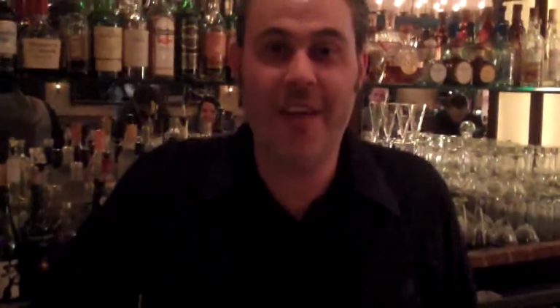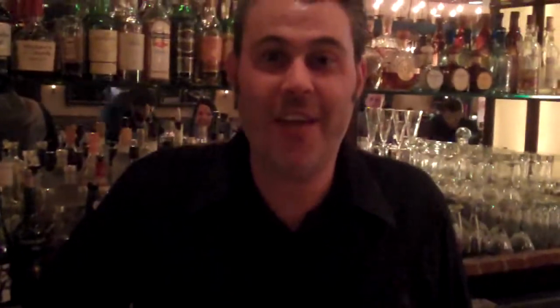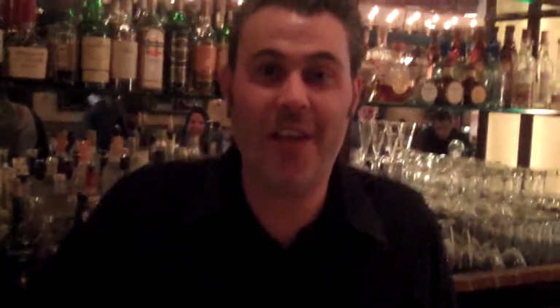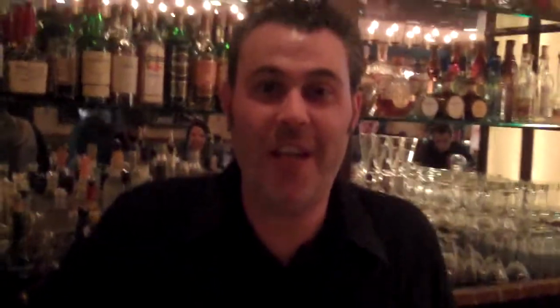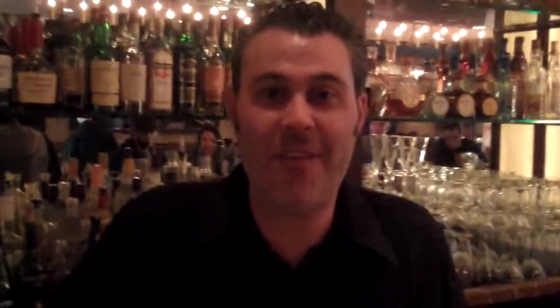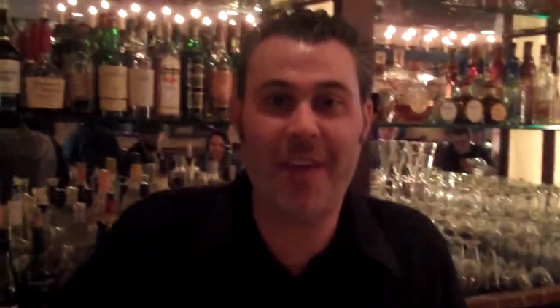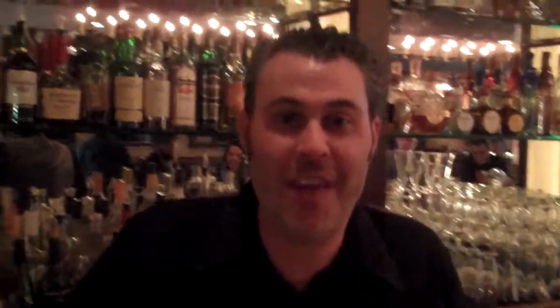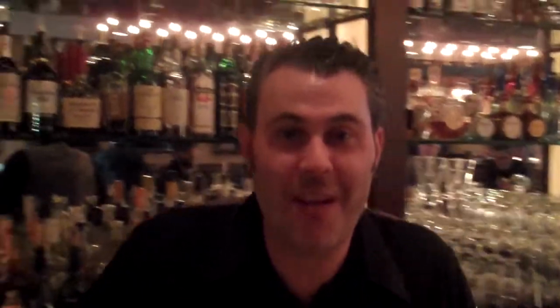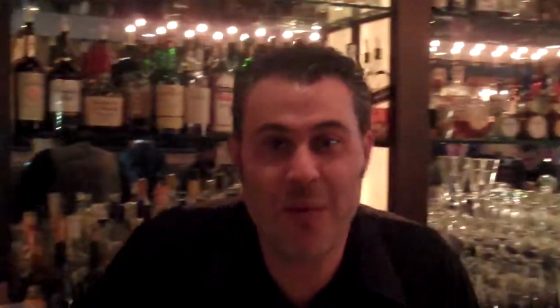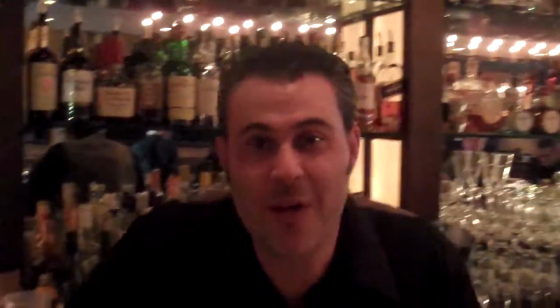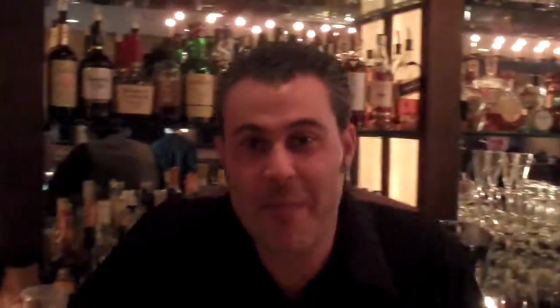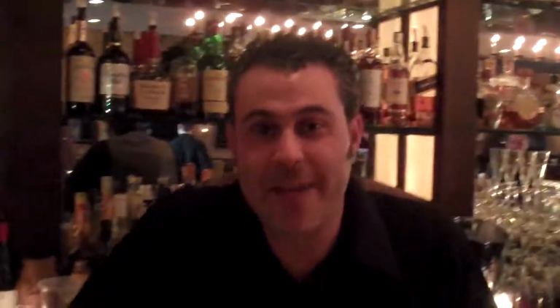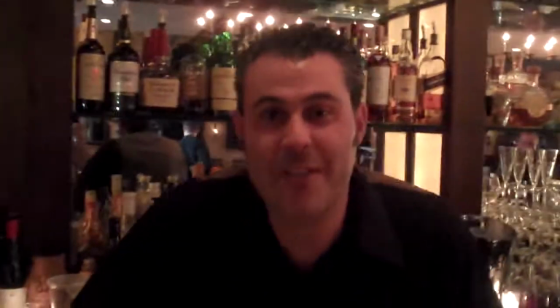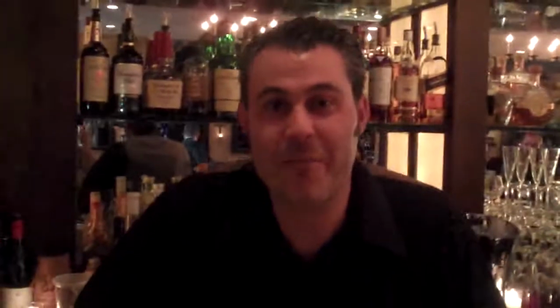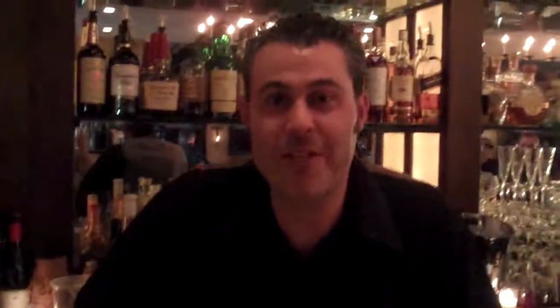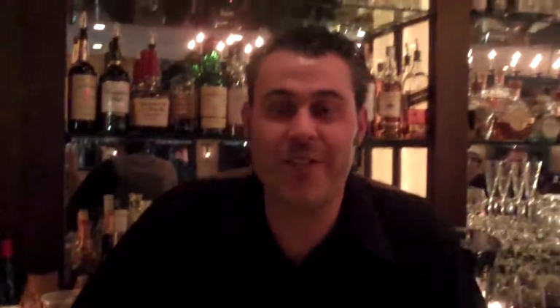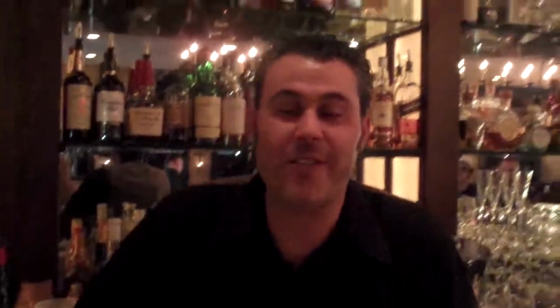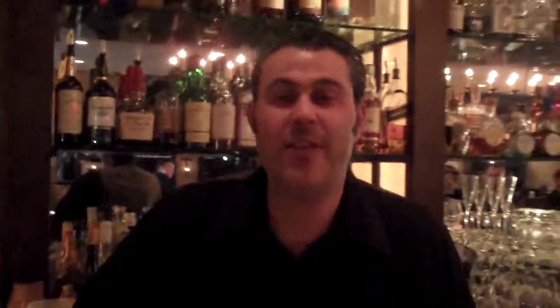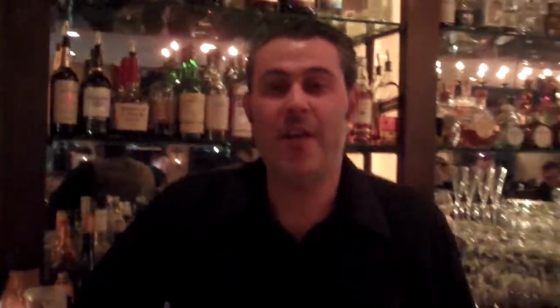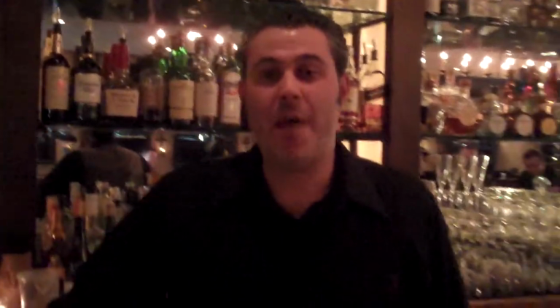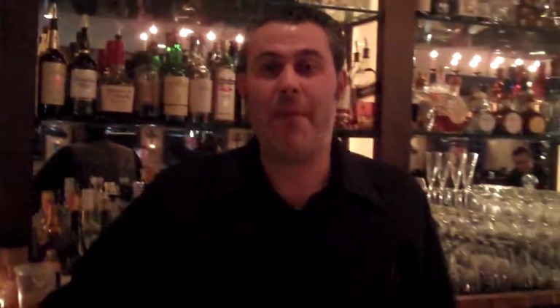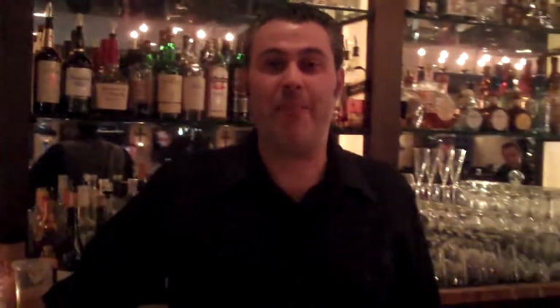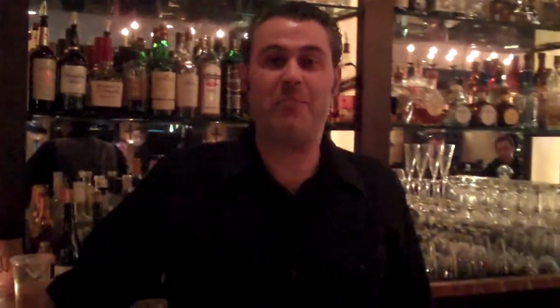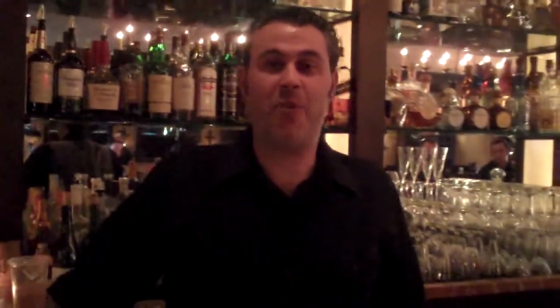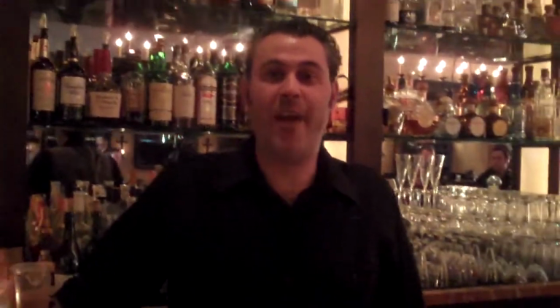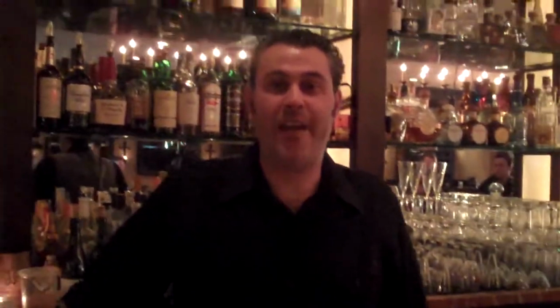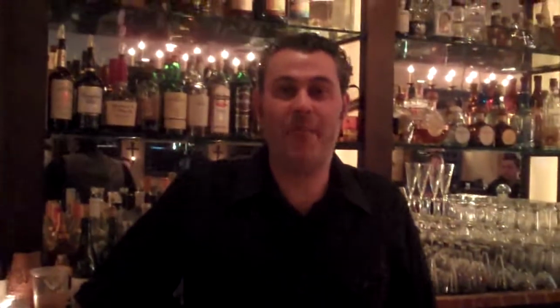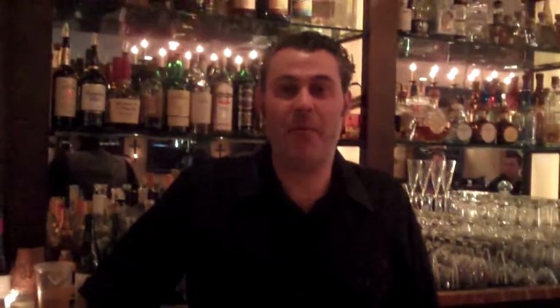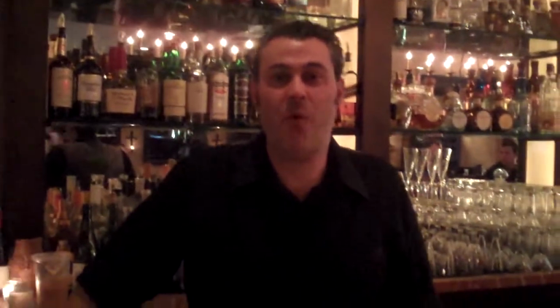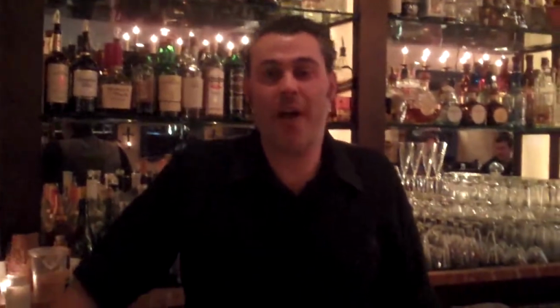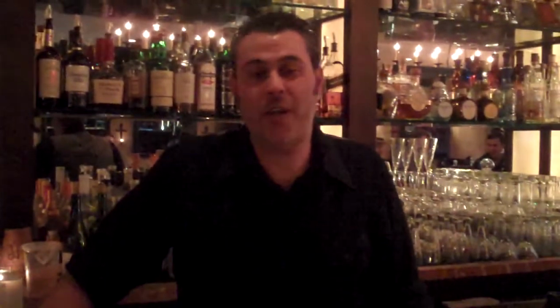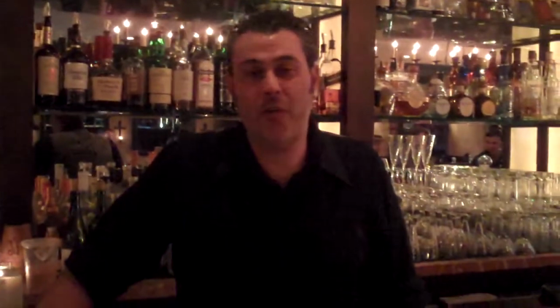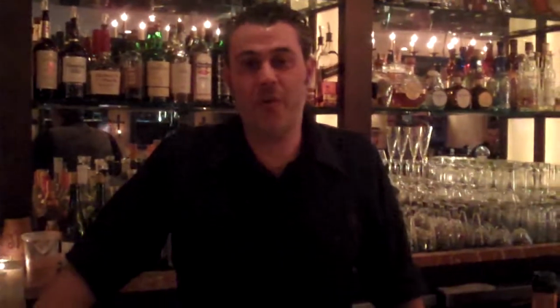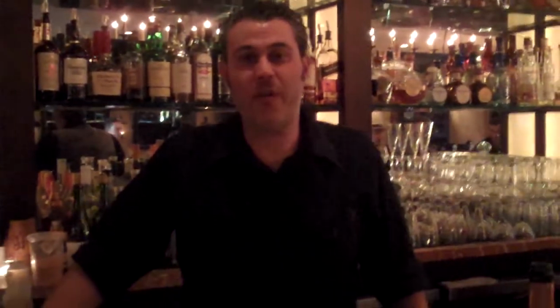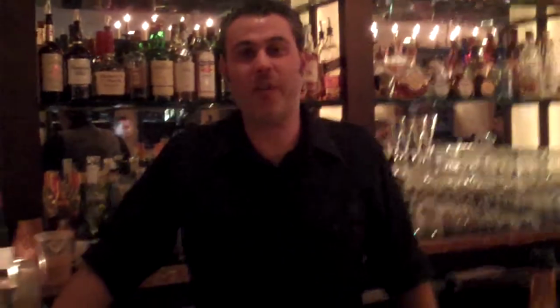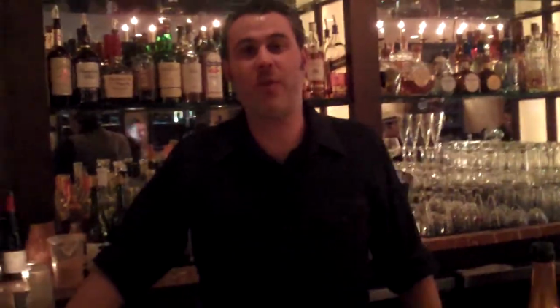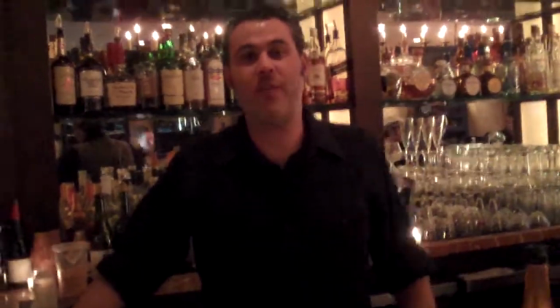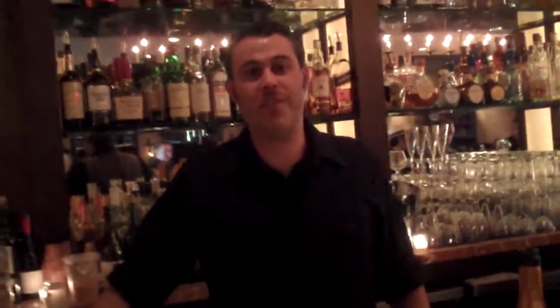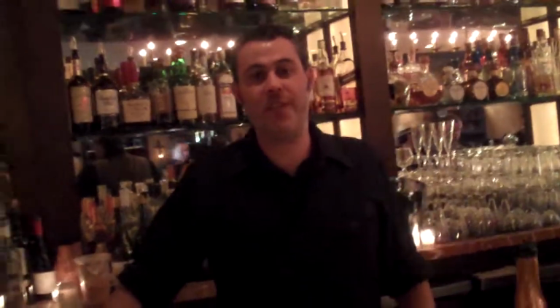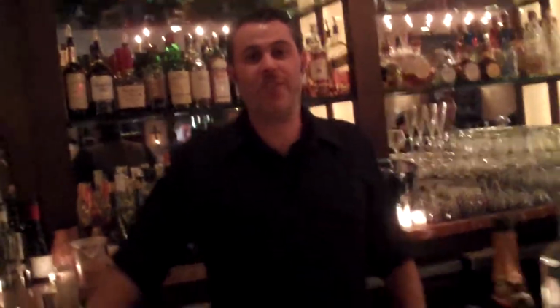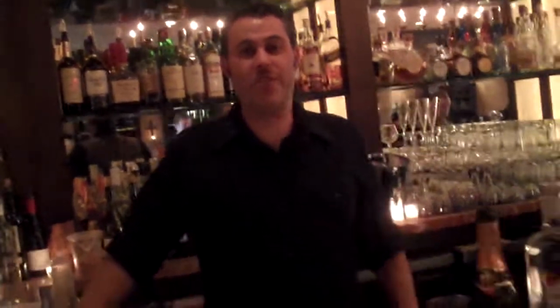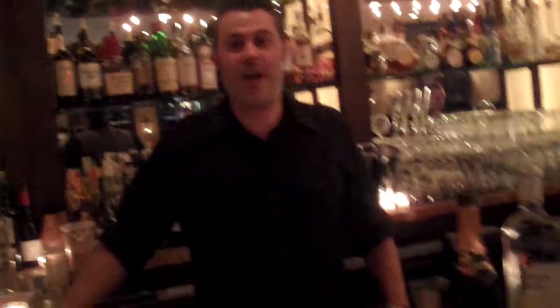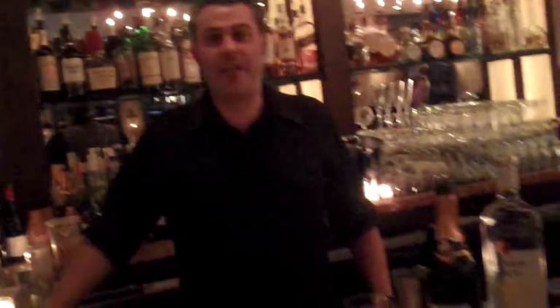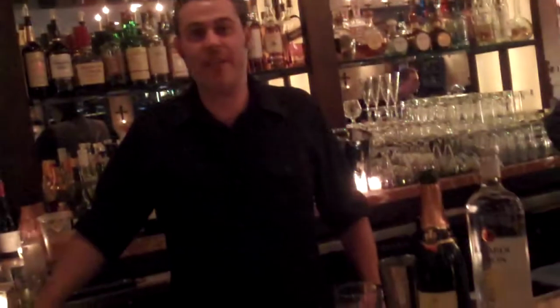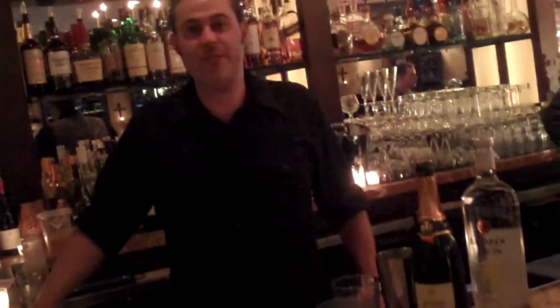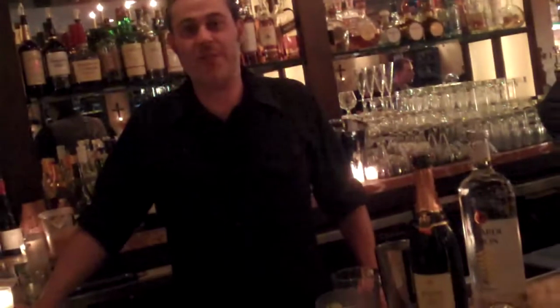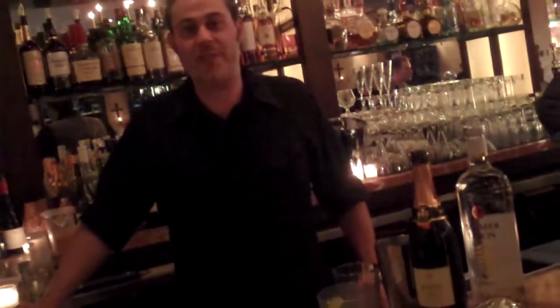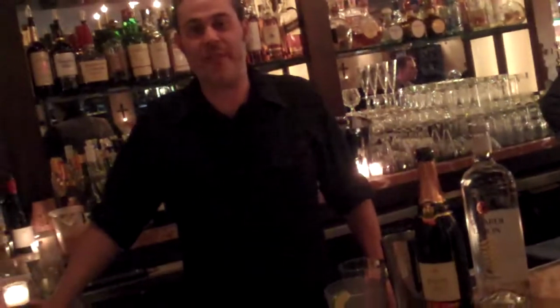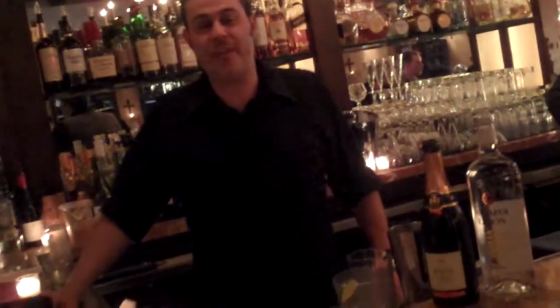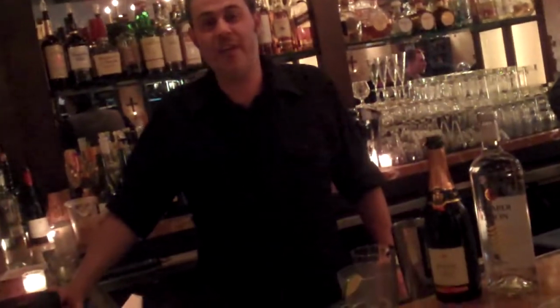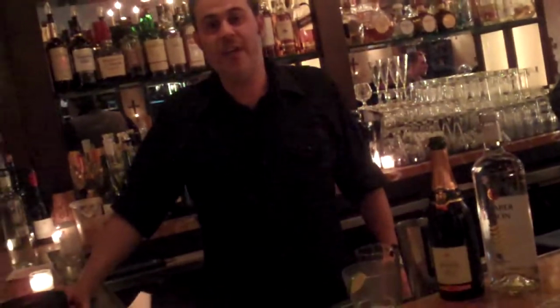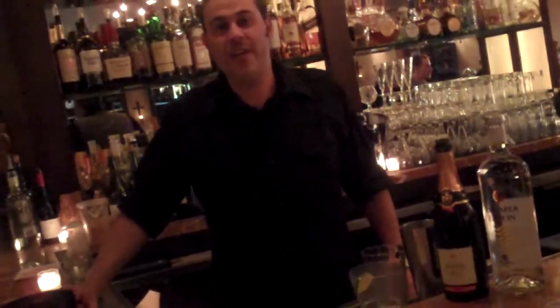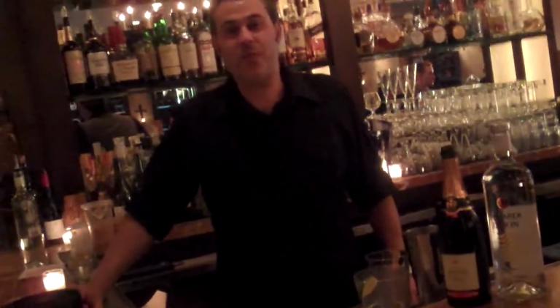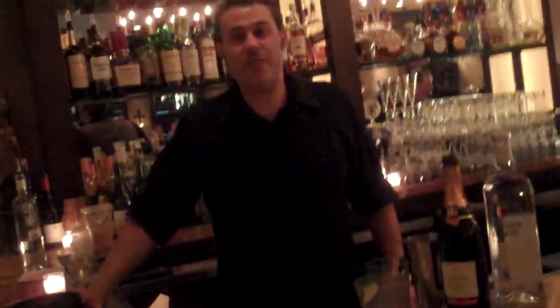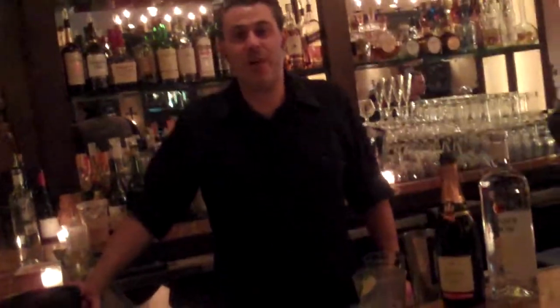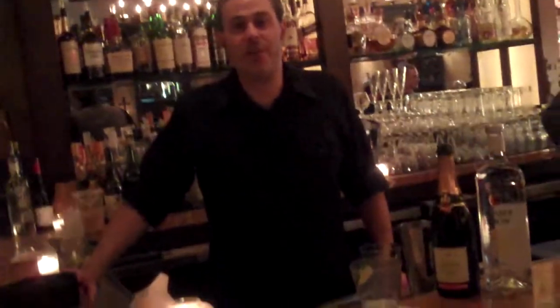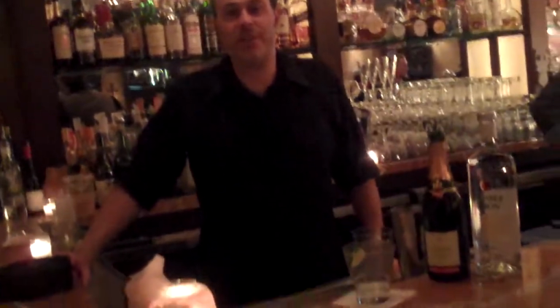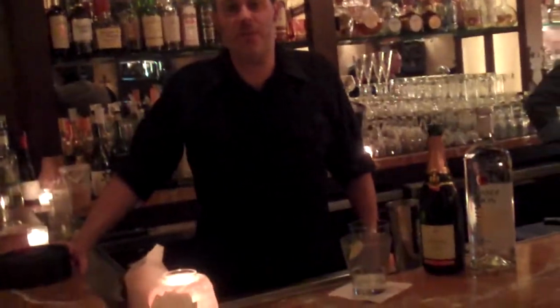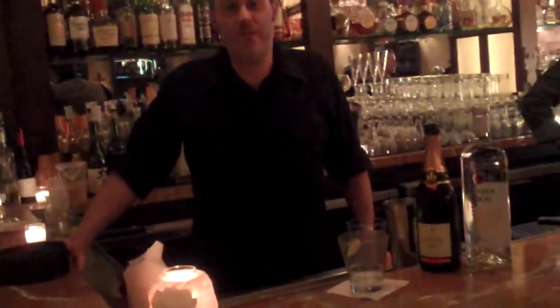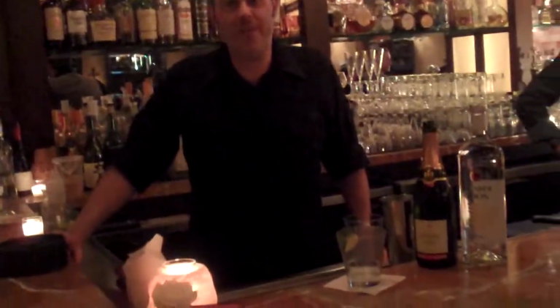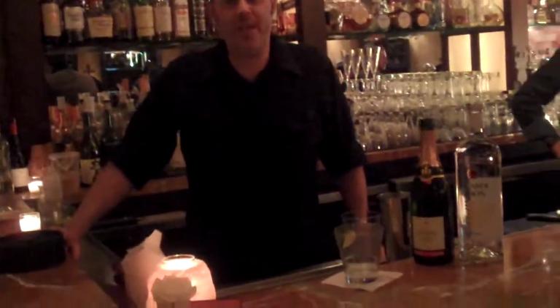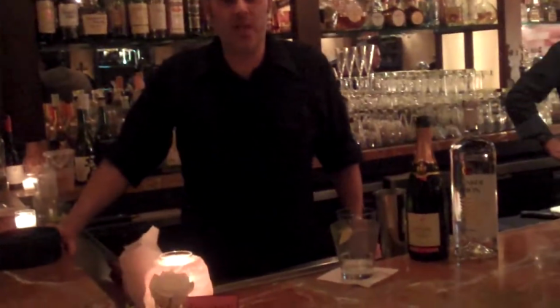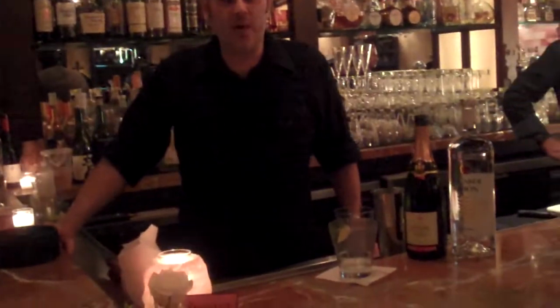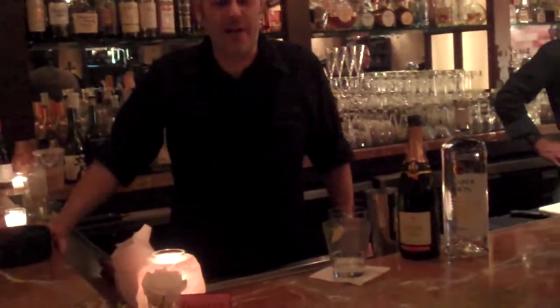Good evening again. Welcome back to The Mission. My name is Brian. I'm going to be walking you through another one of our signature cocktails this evening. This is what it's called the Sophia Loren.